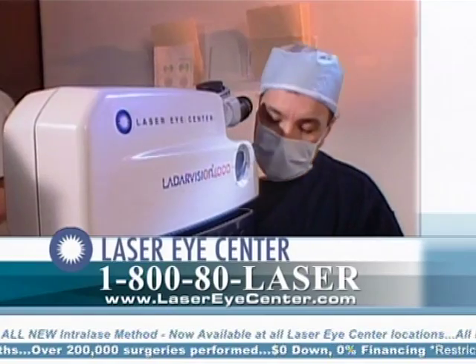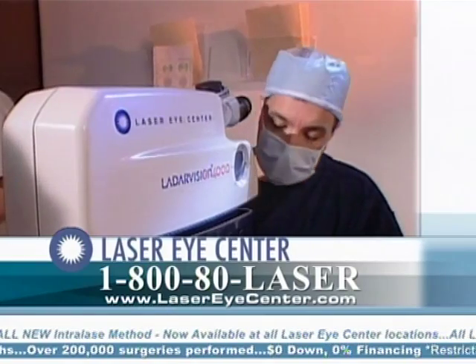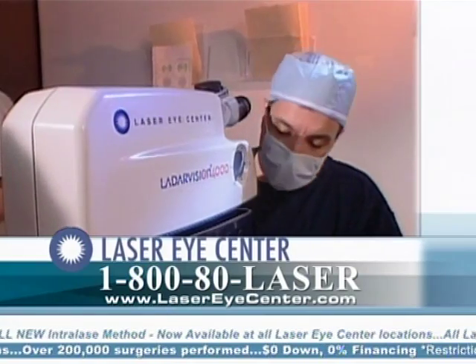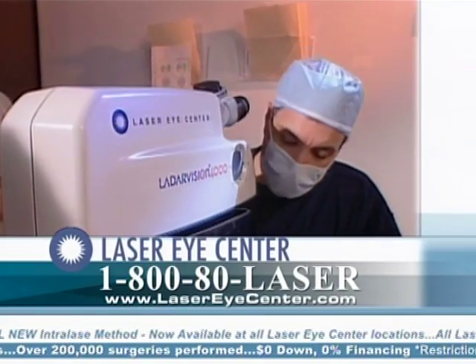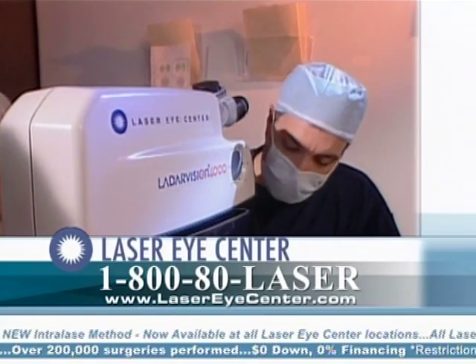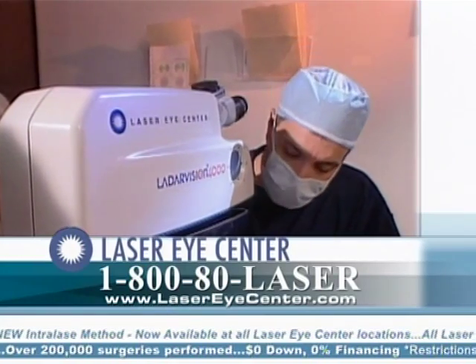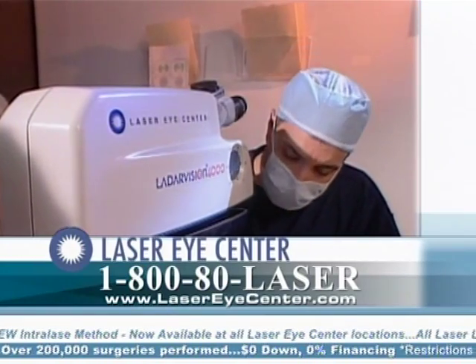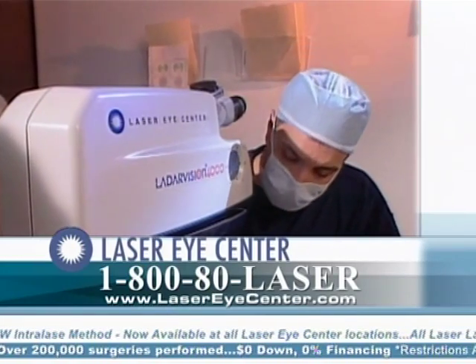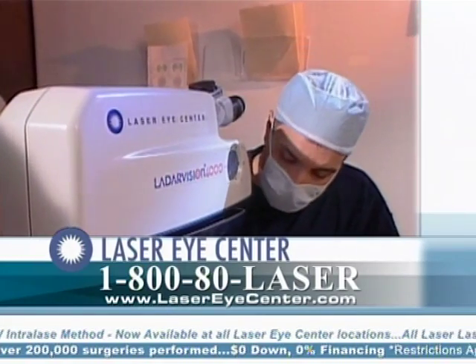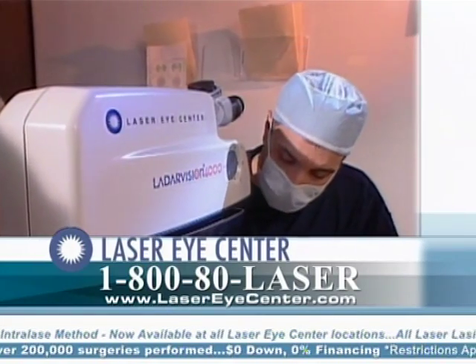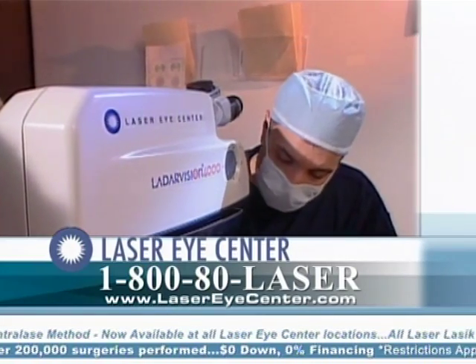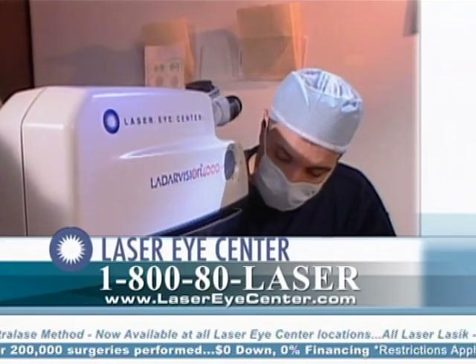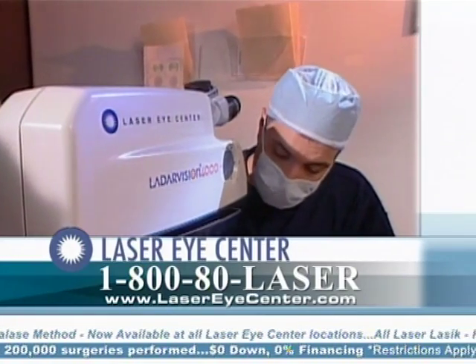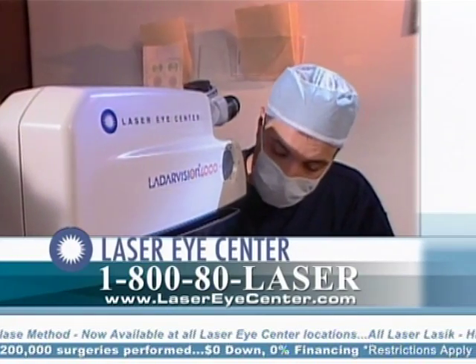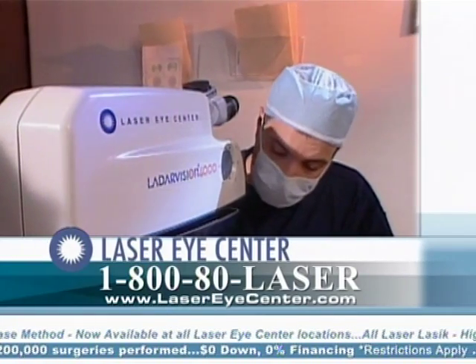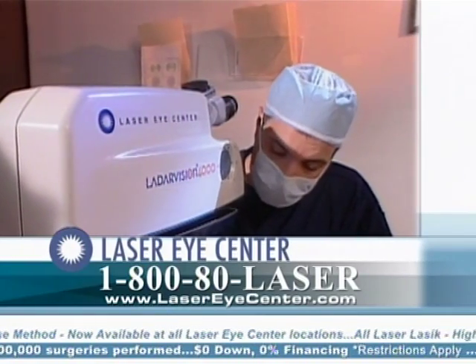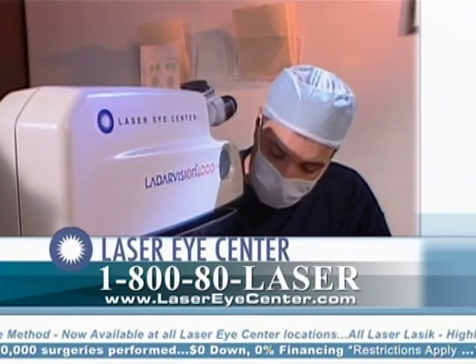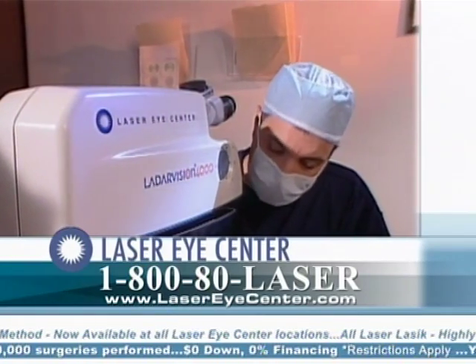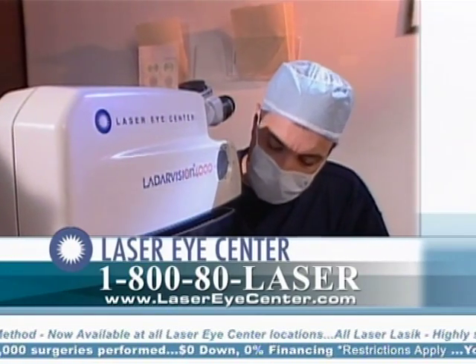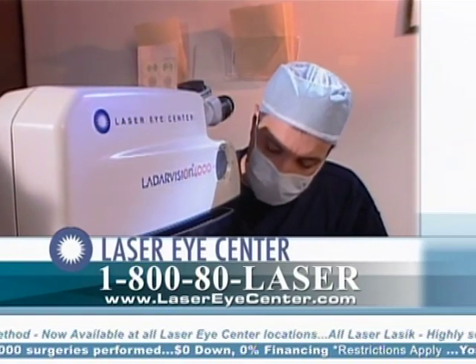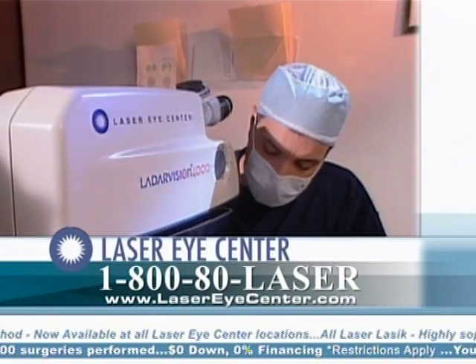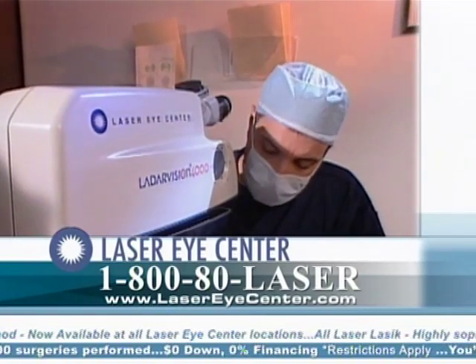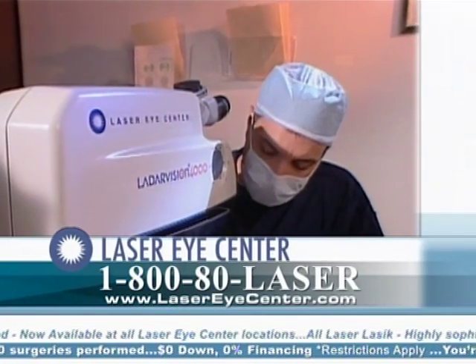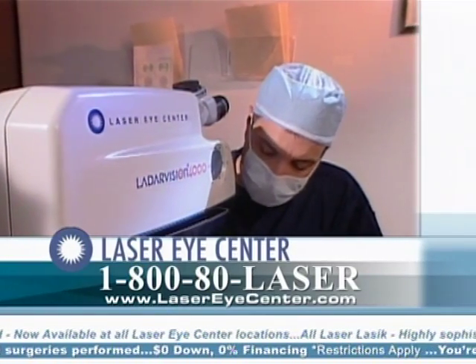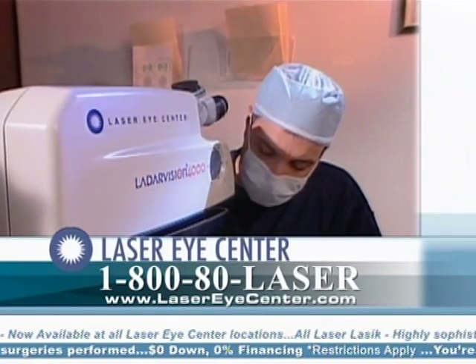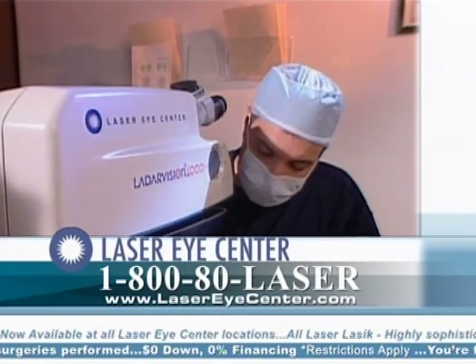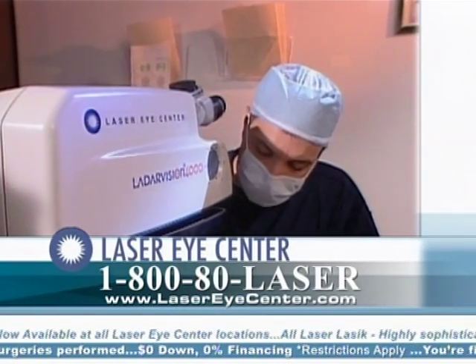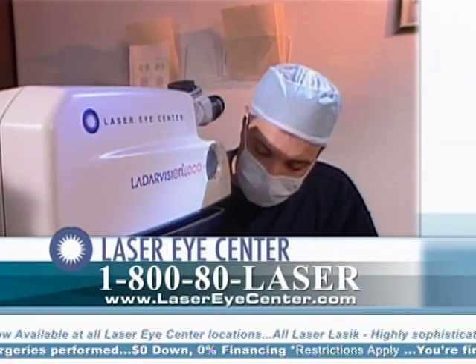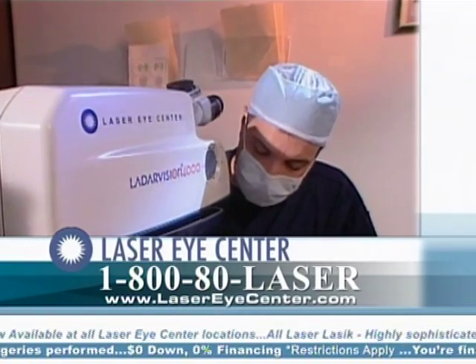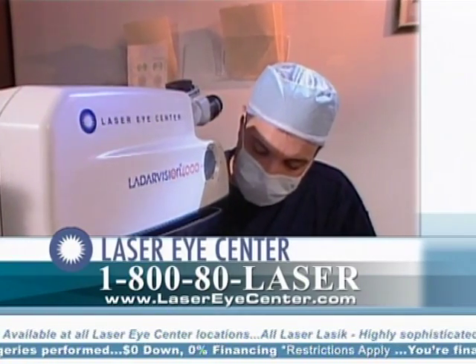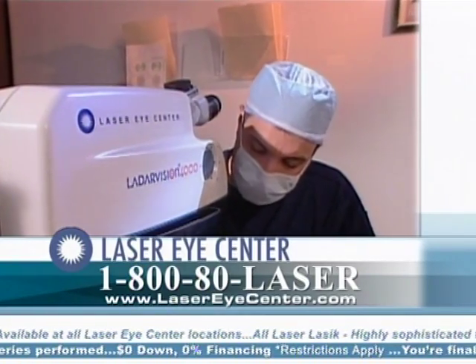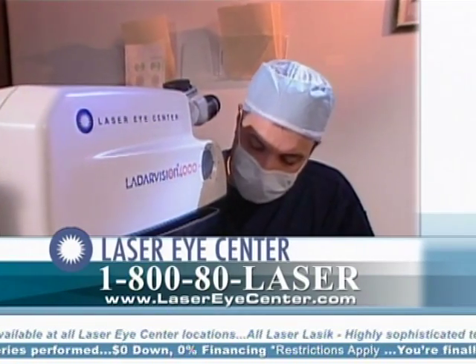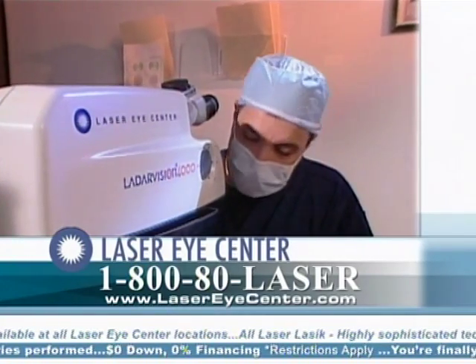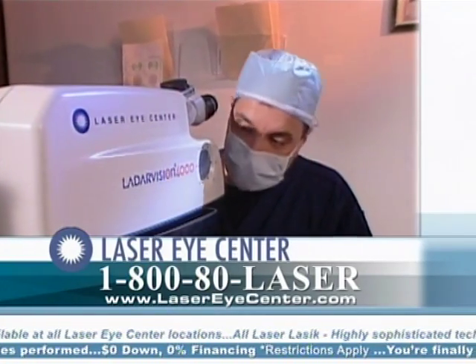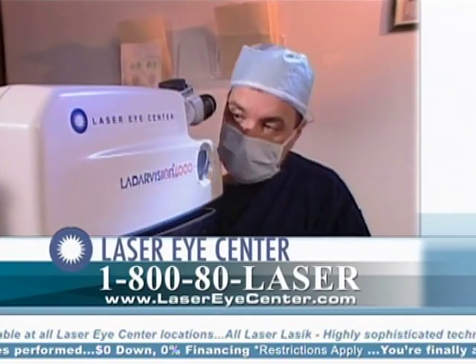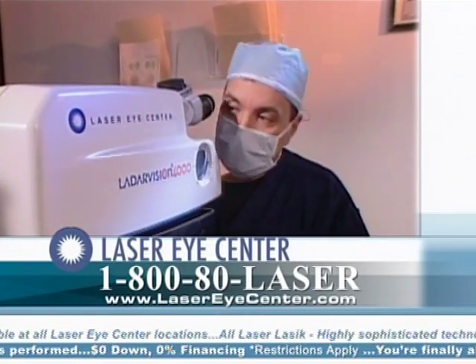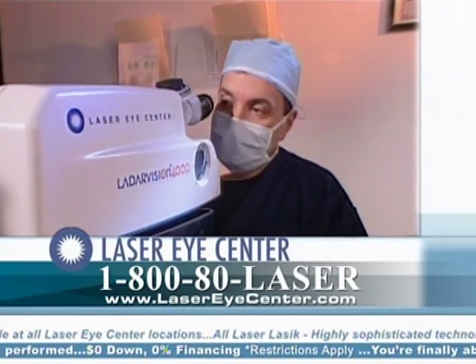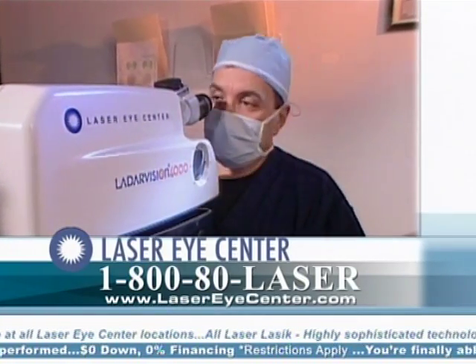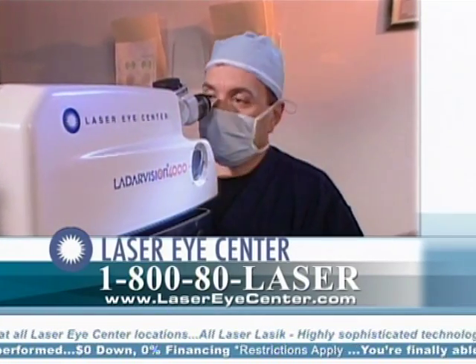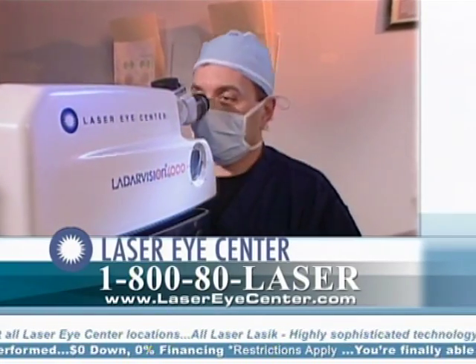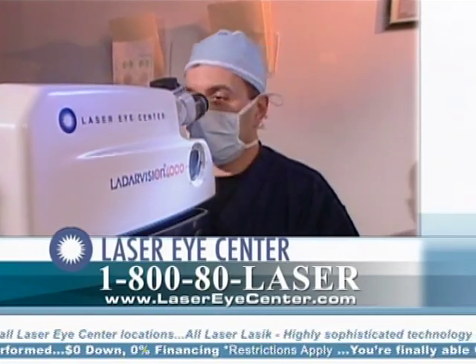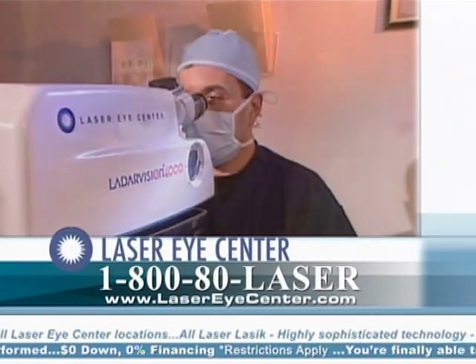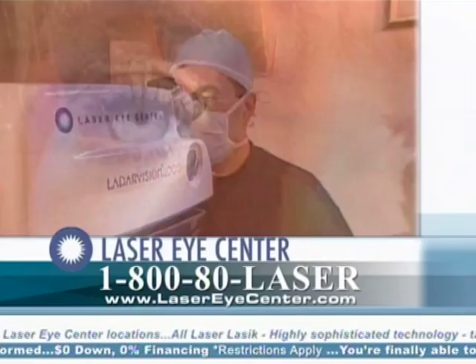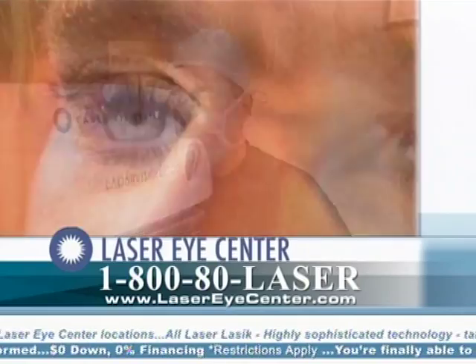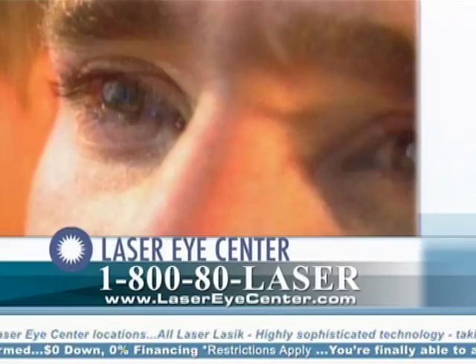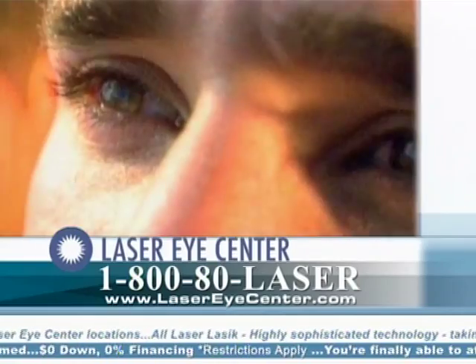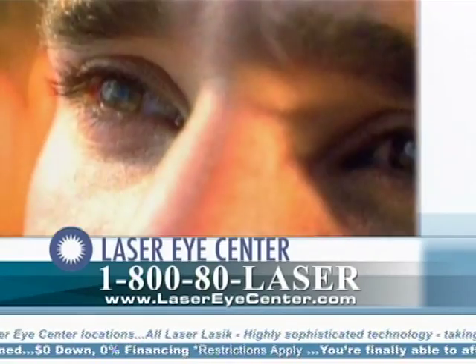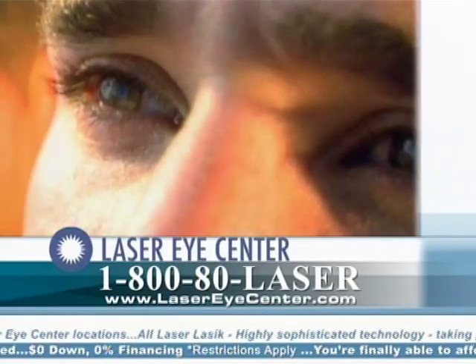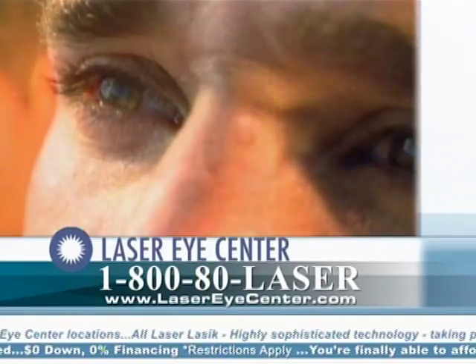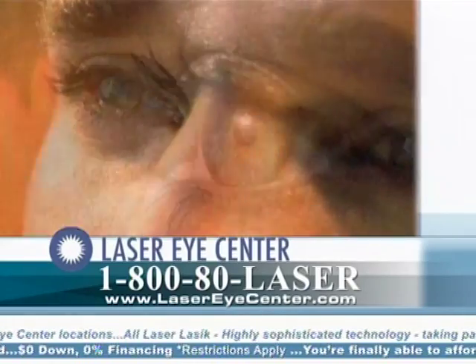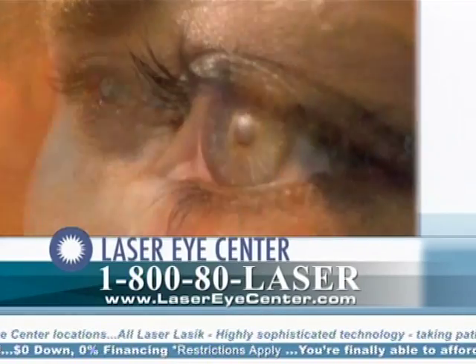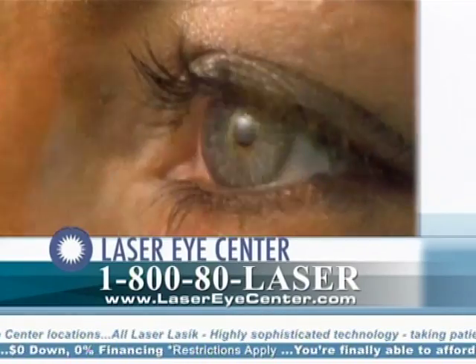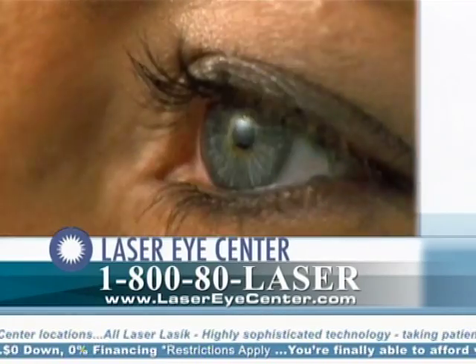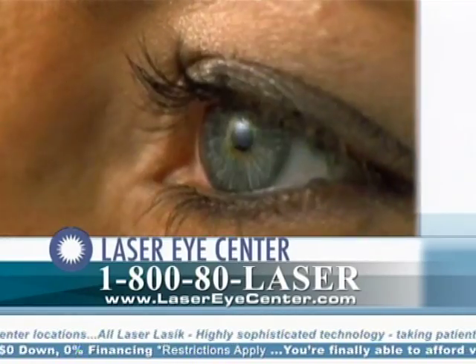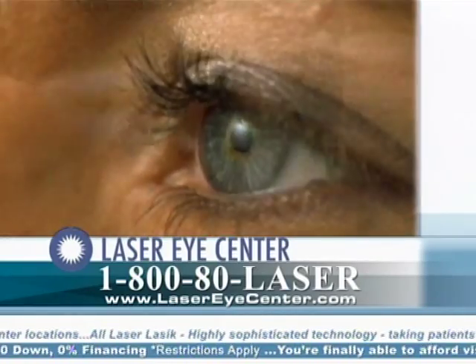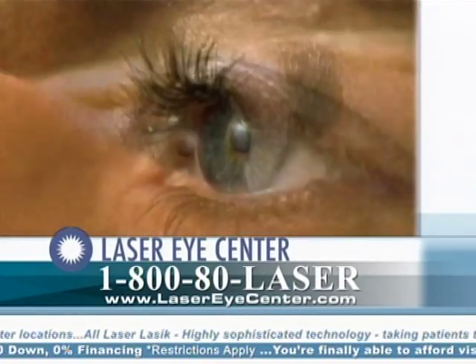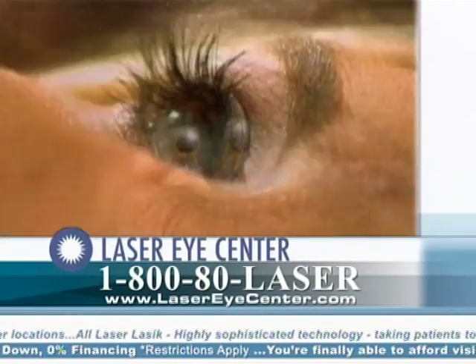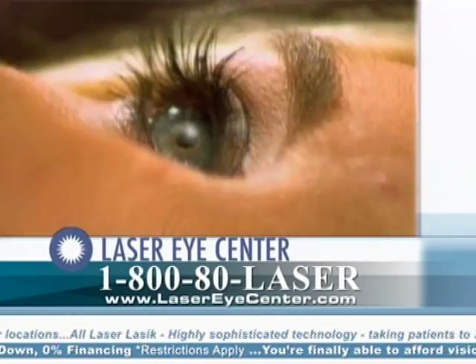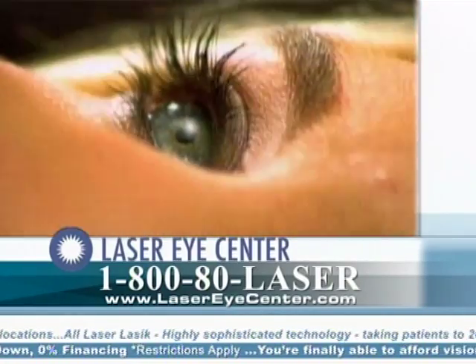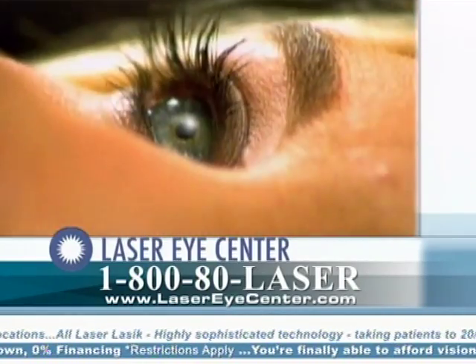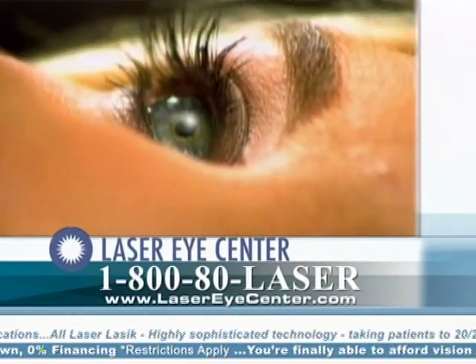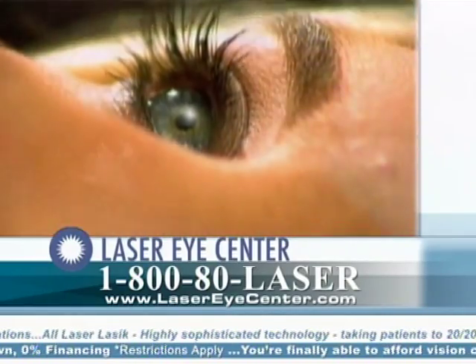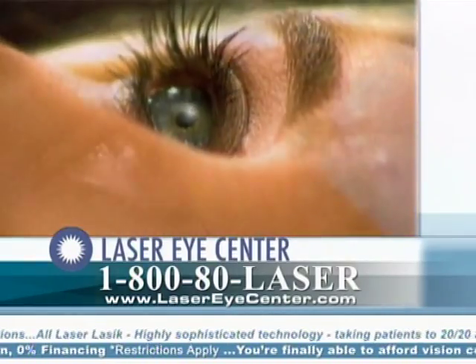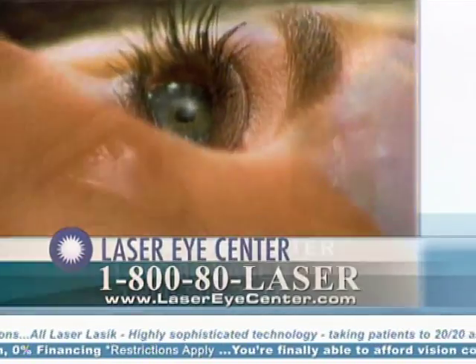Therefore, conventional LASIK is not truly customized to treat the individual visual distortions in a person's eye.